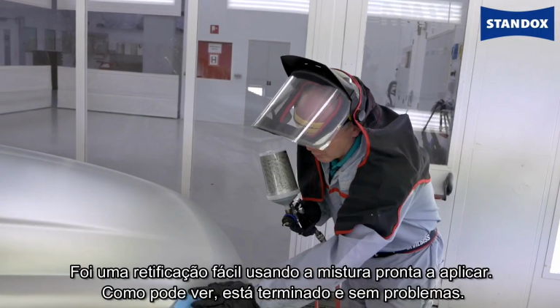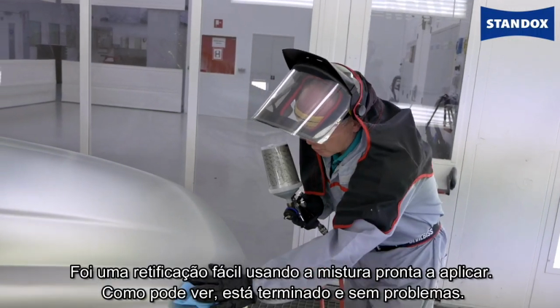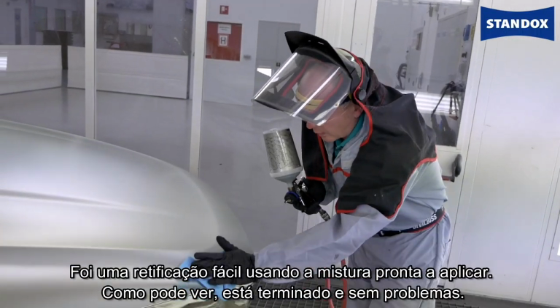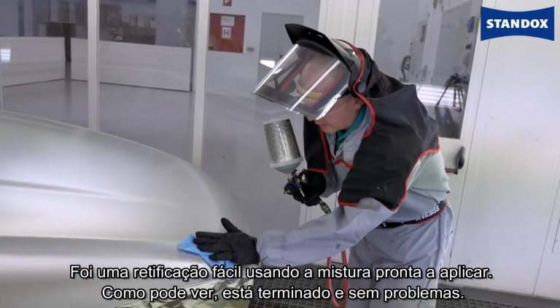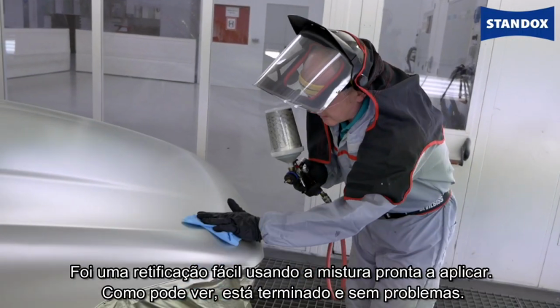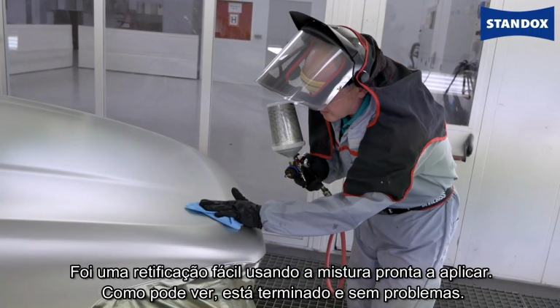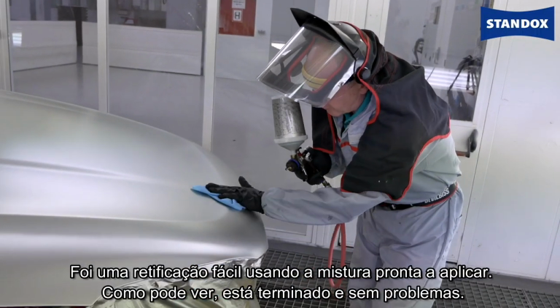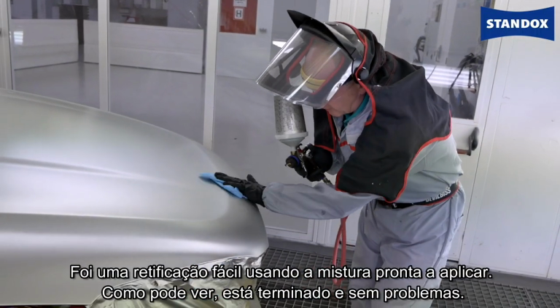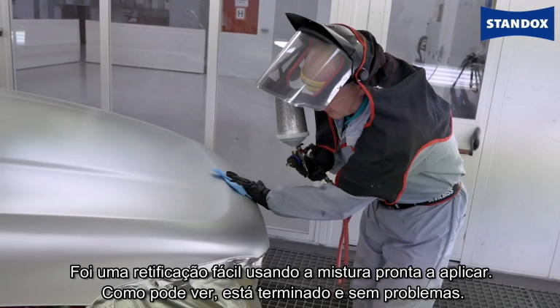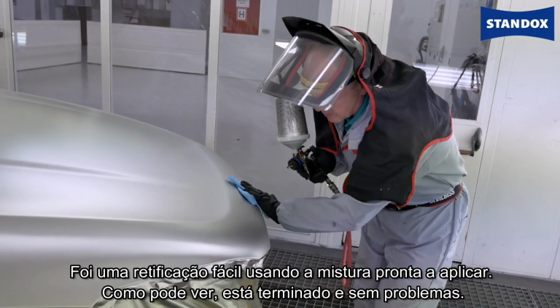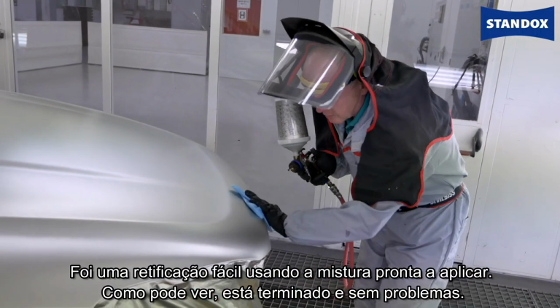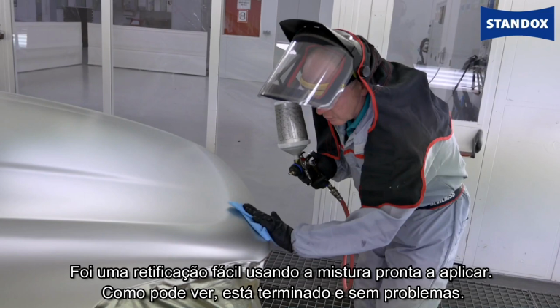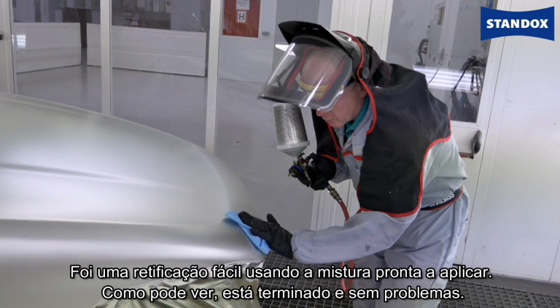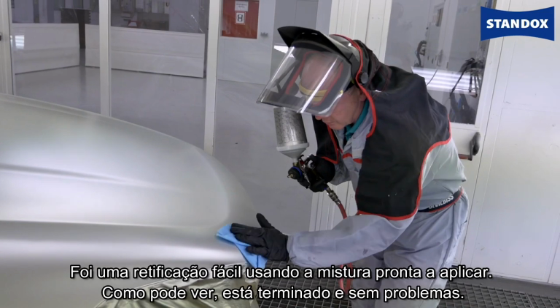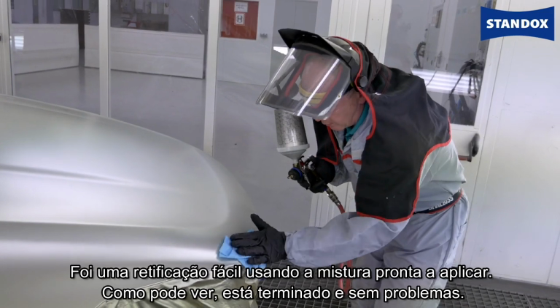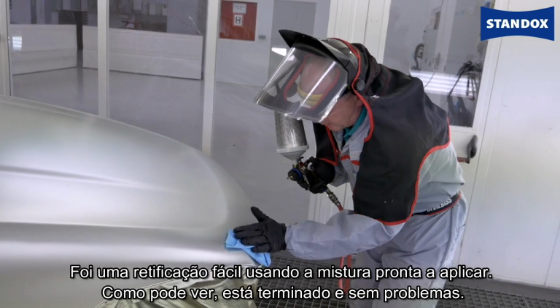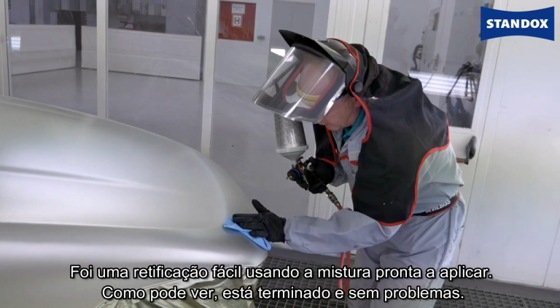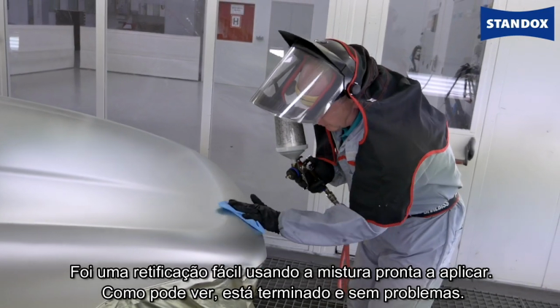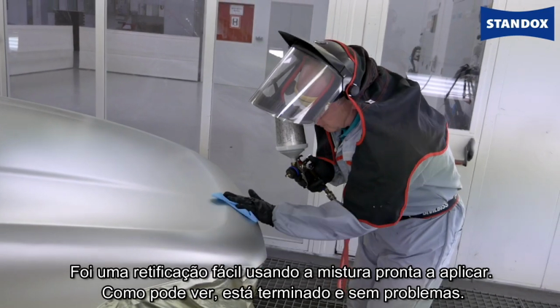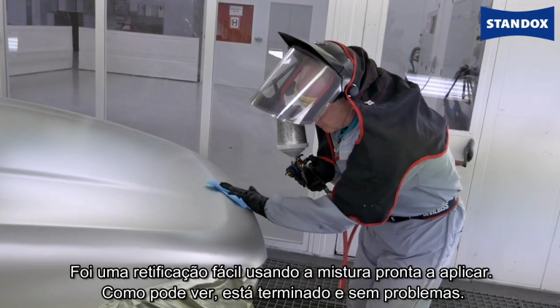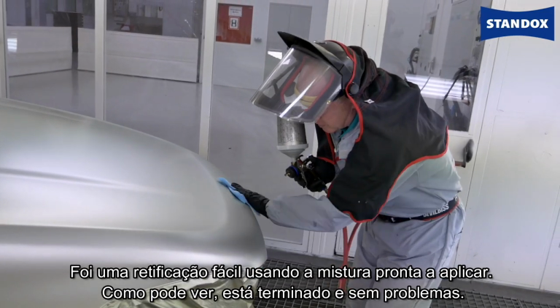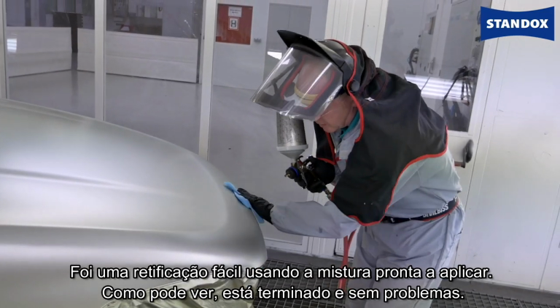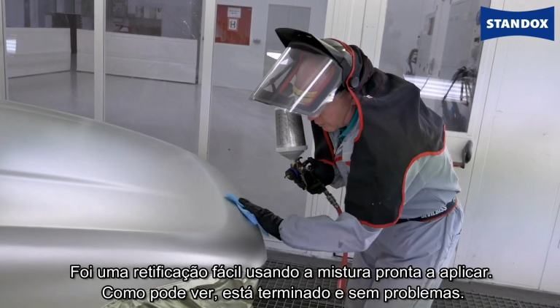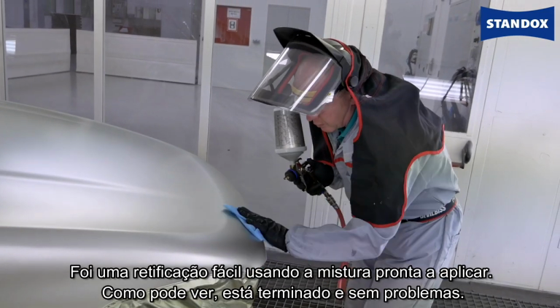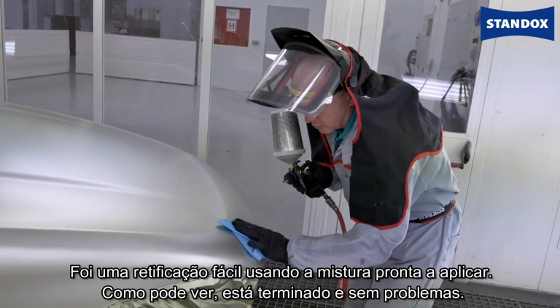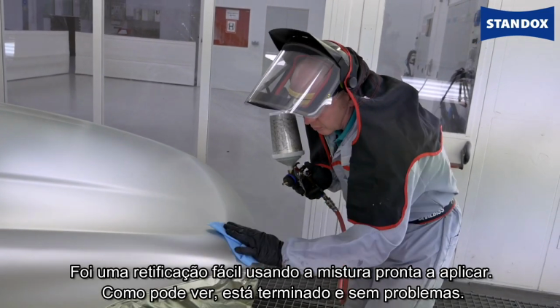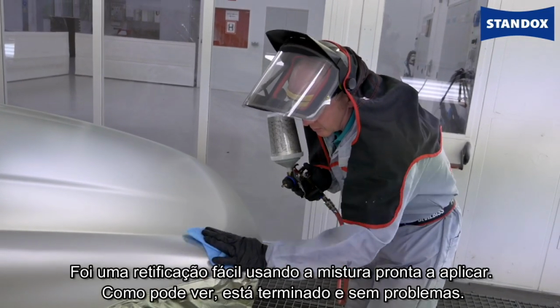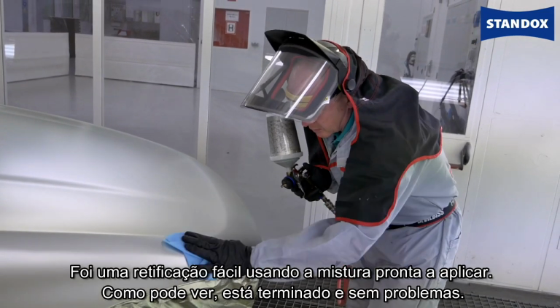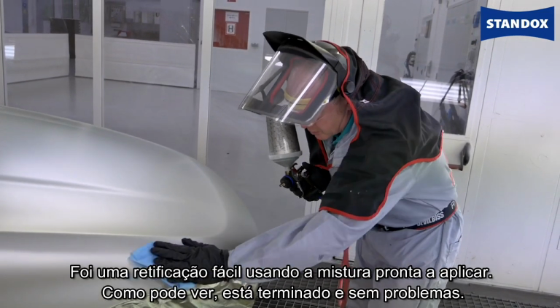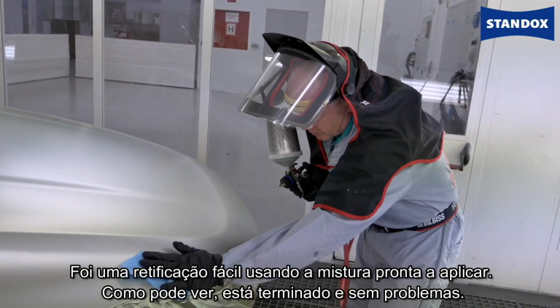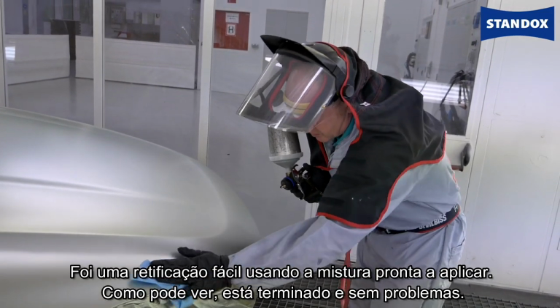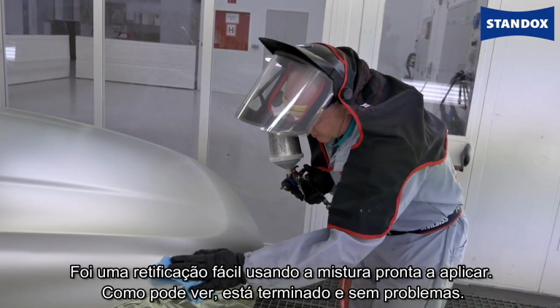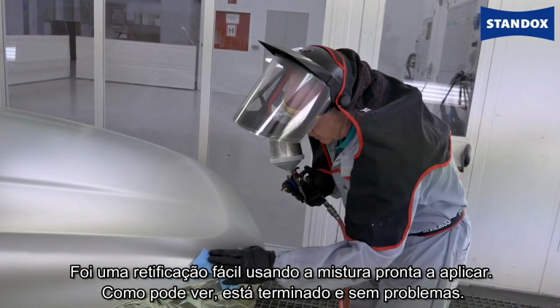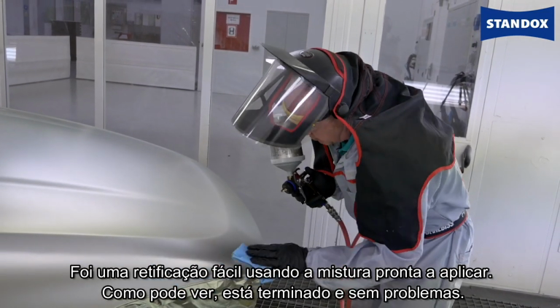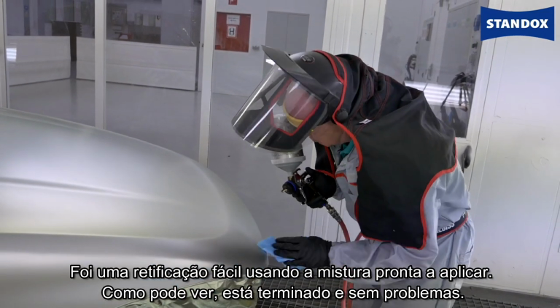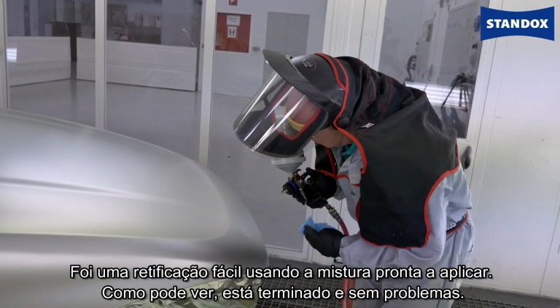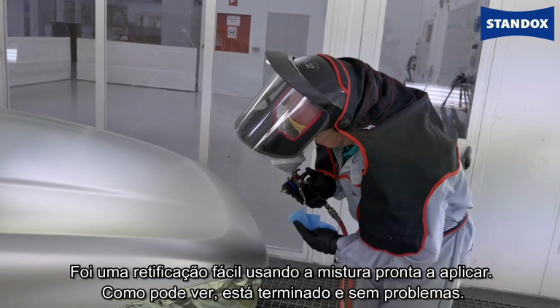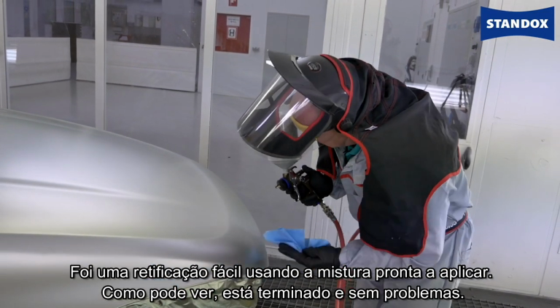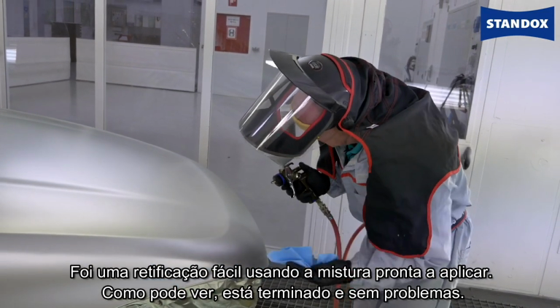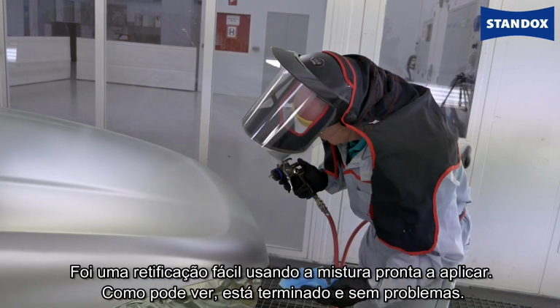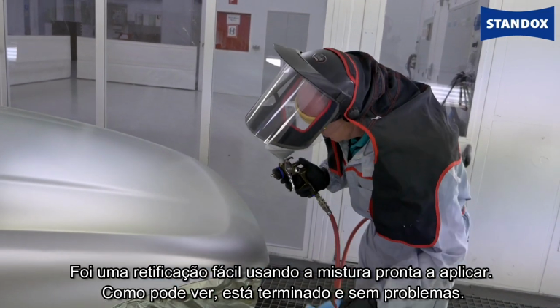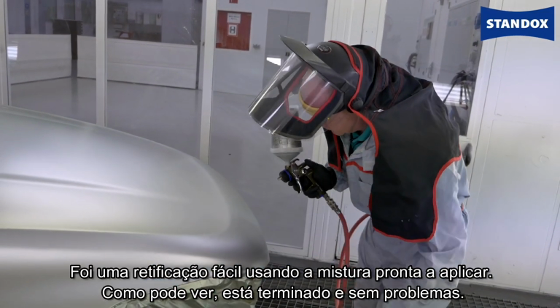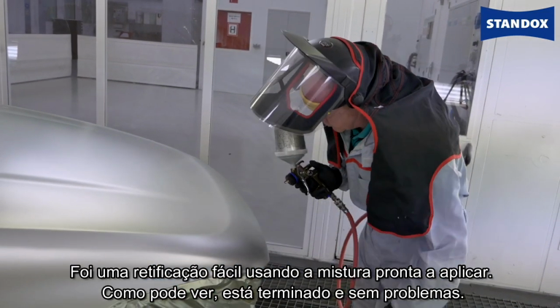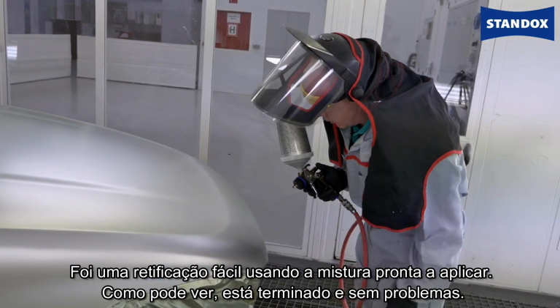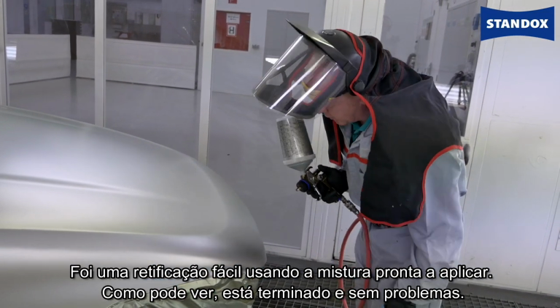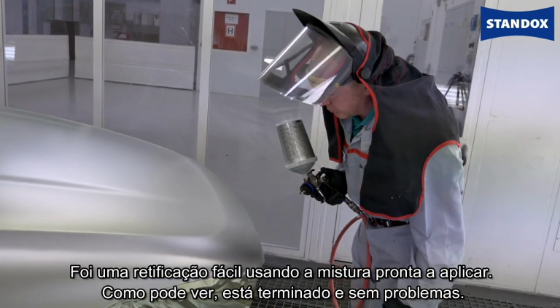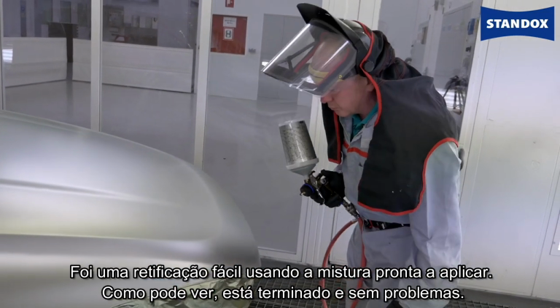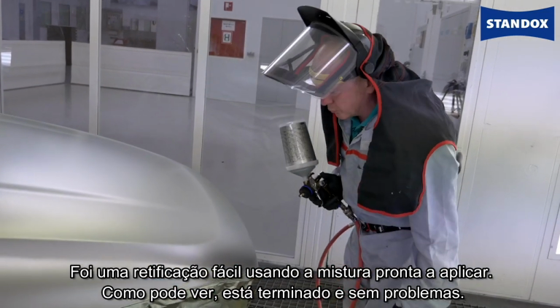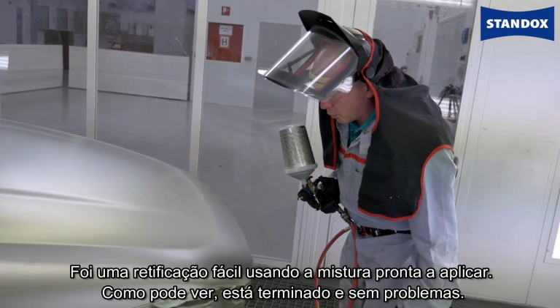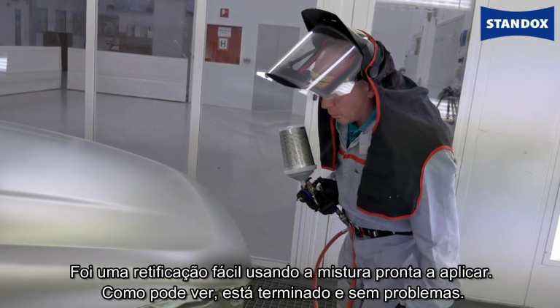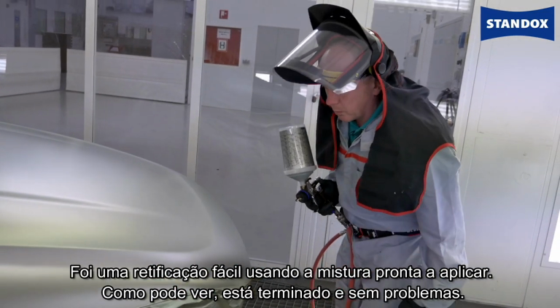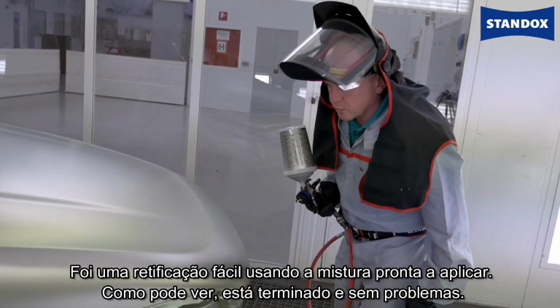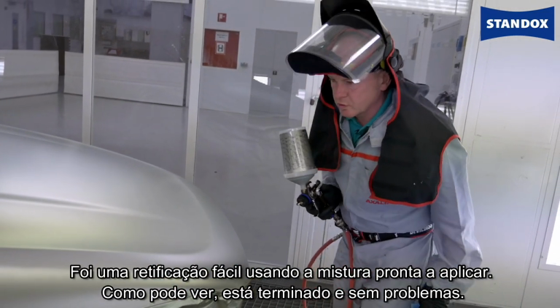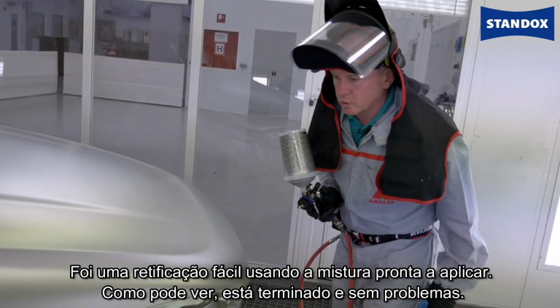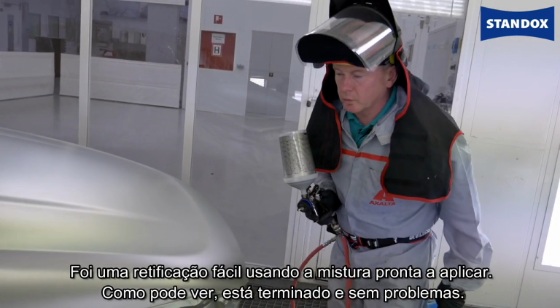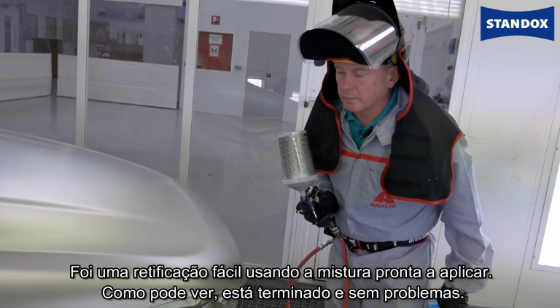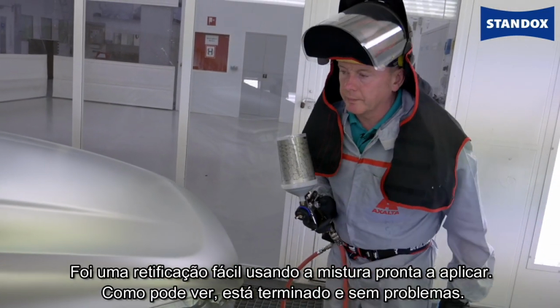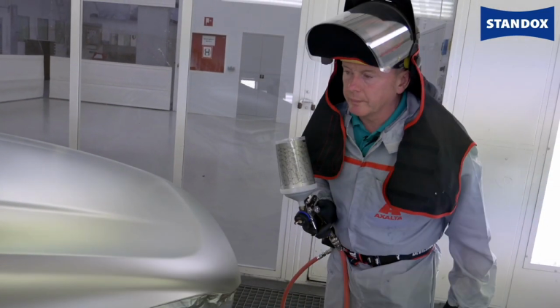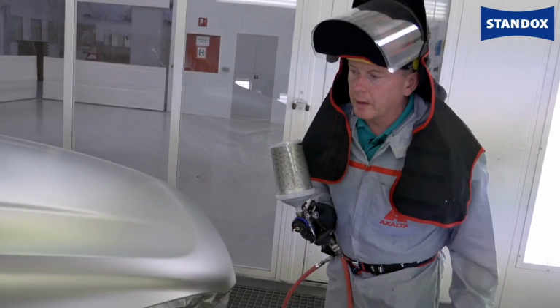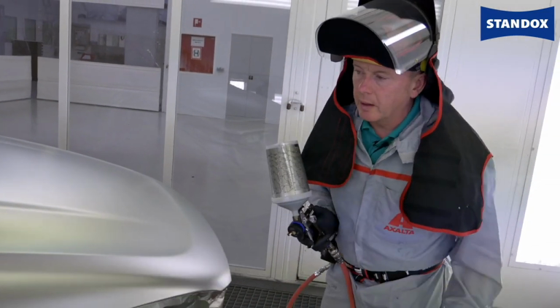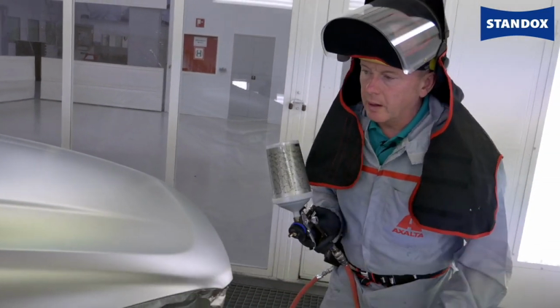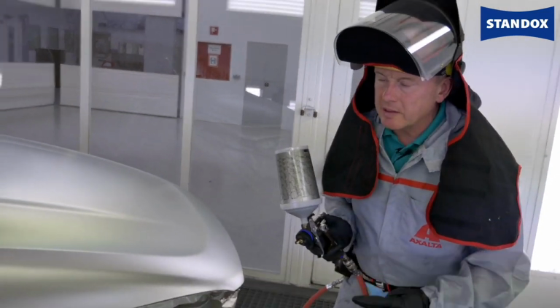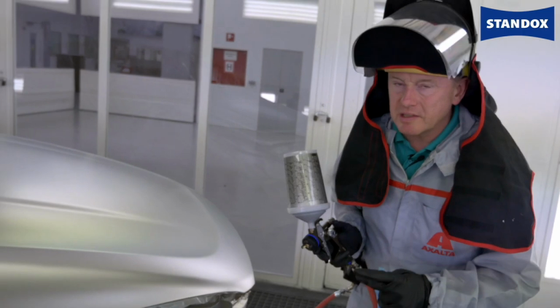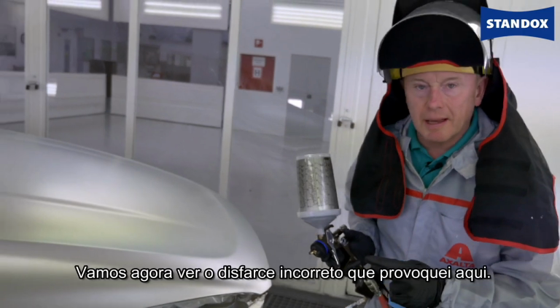Take a final look — I think we're going to be okay with that. Looks good. That was quite an easy fix using ready-for-use material, and as you can see, done with no problems at all.